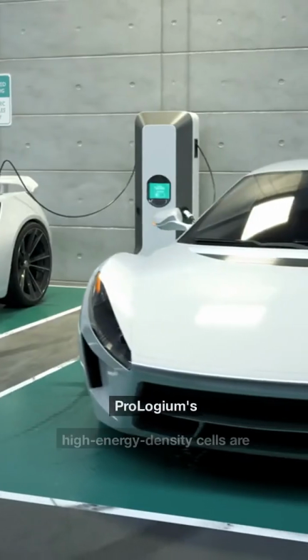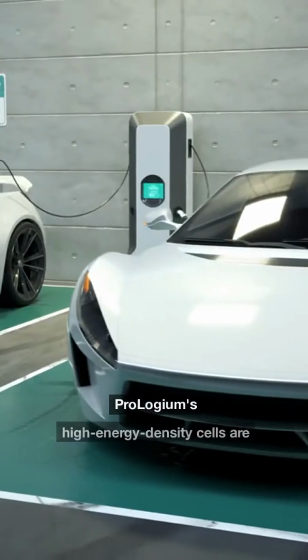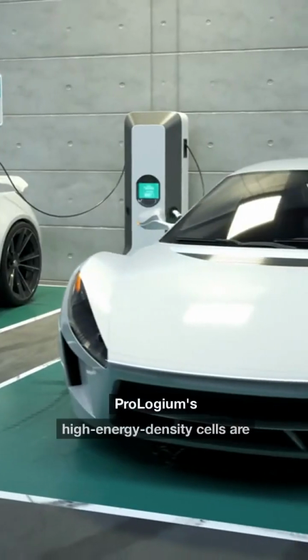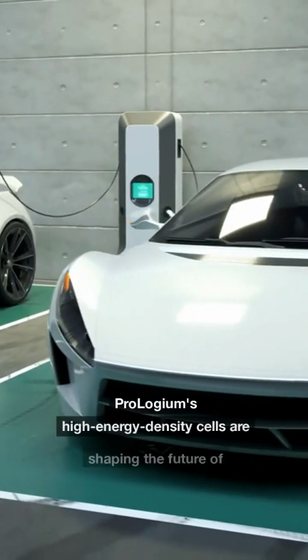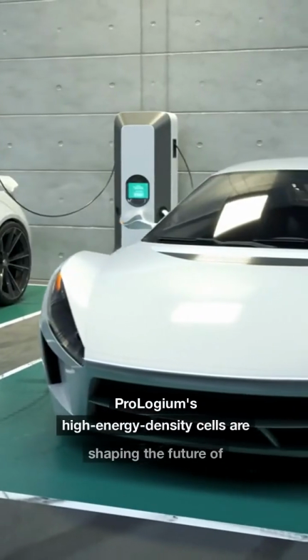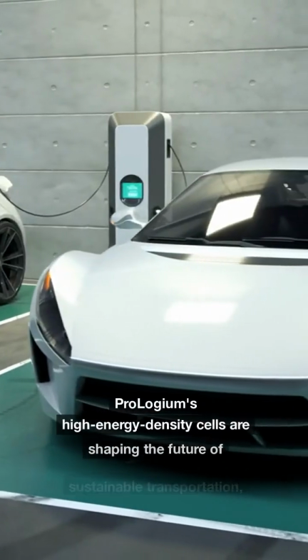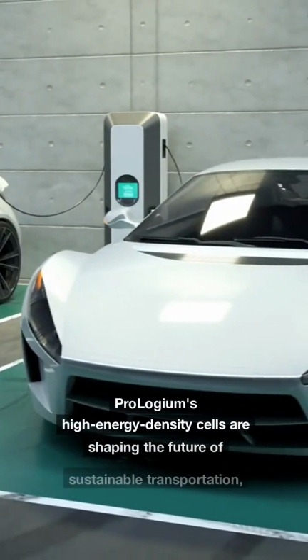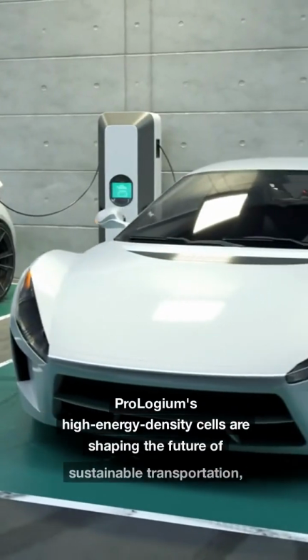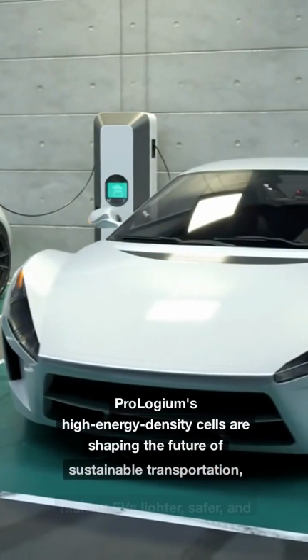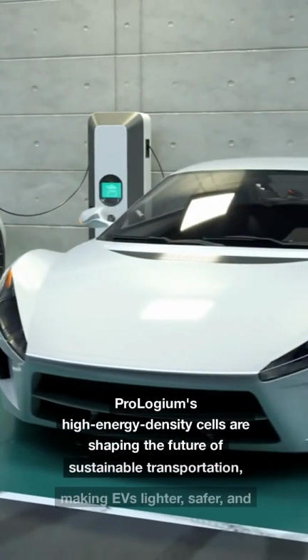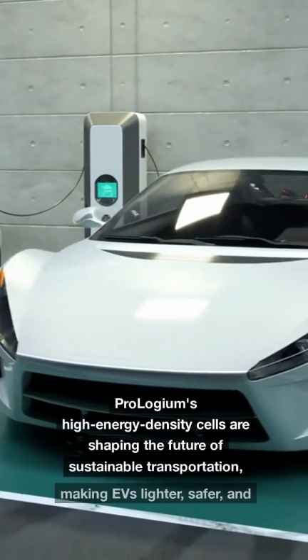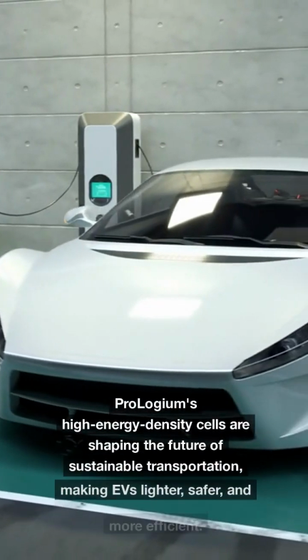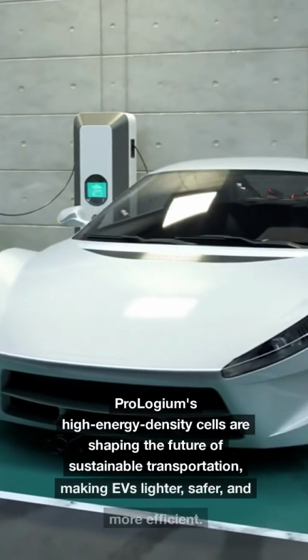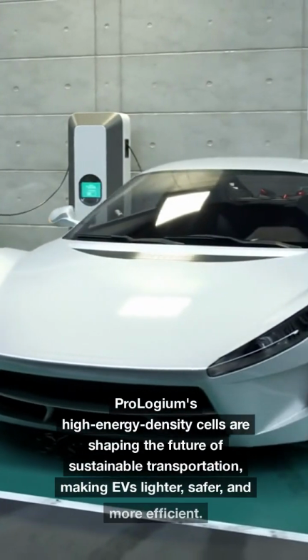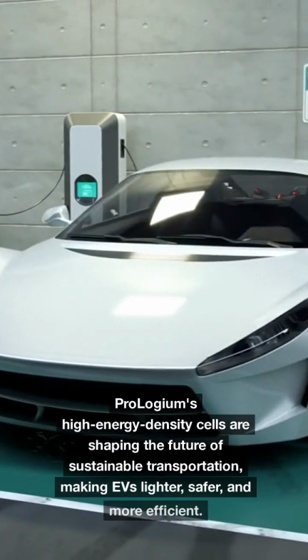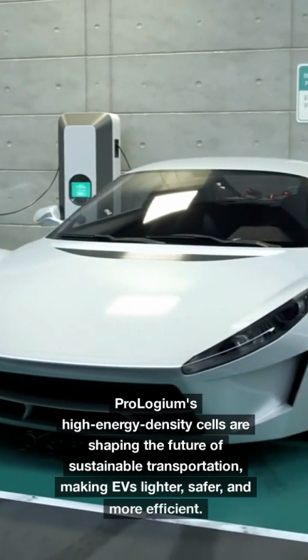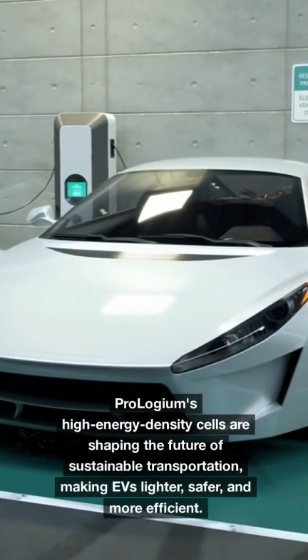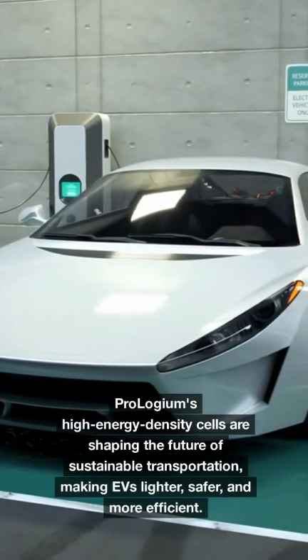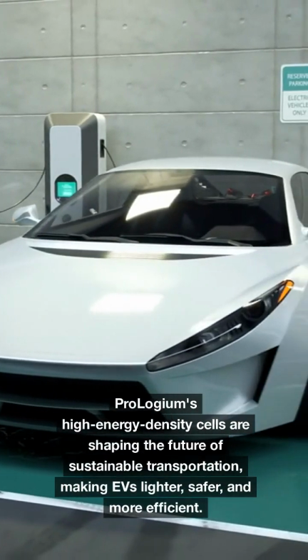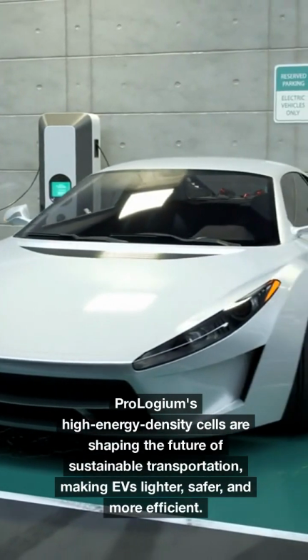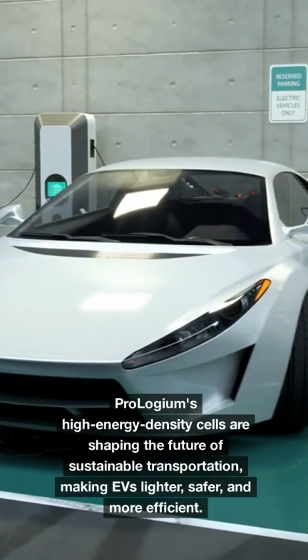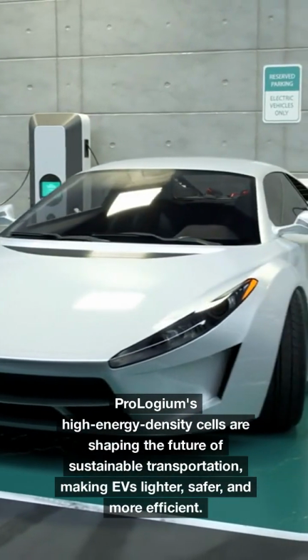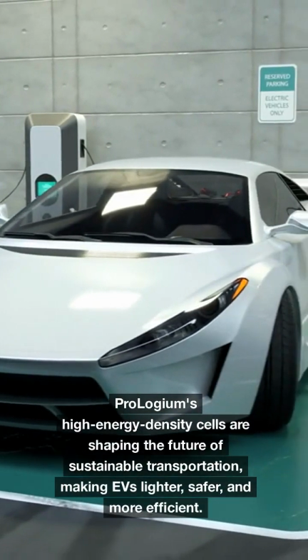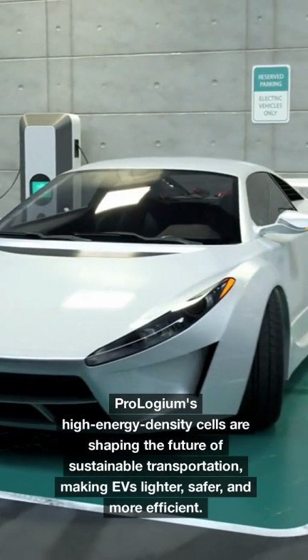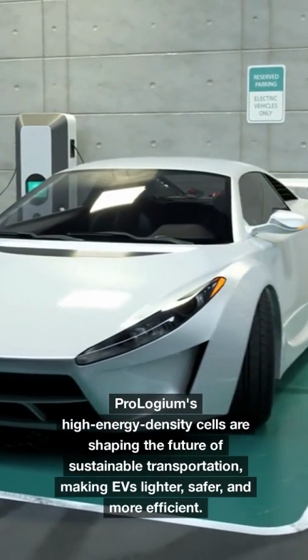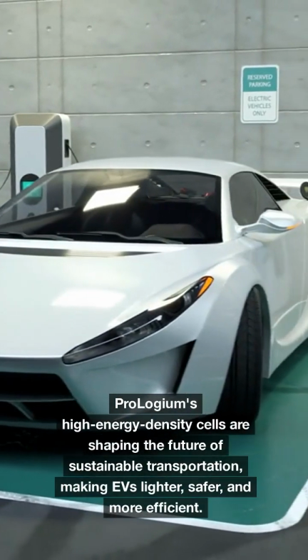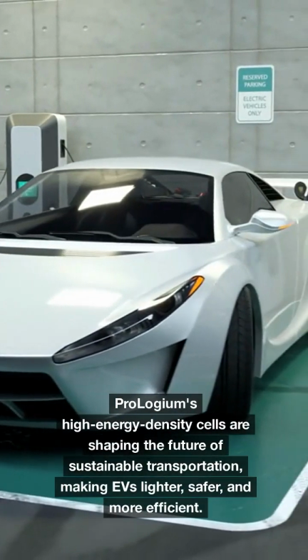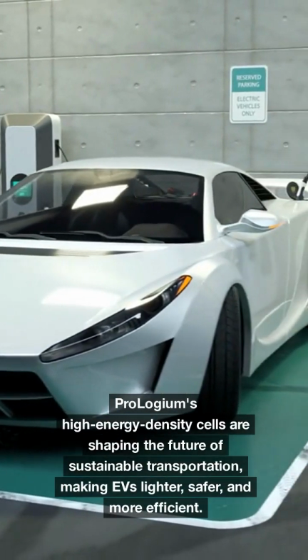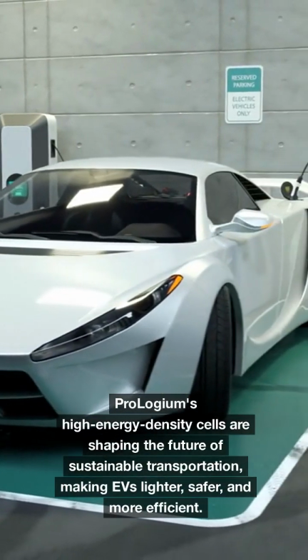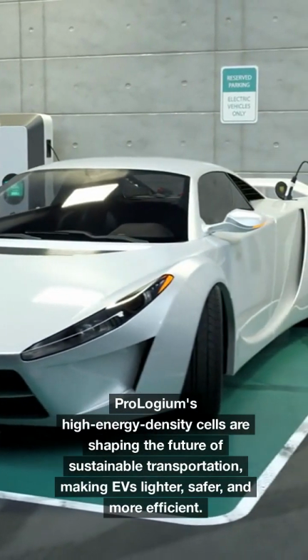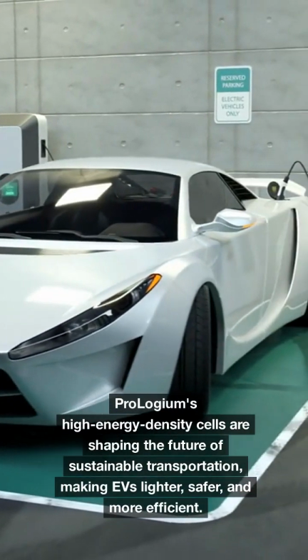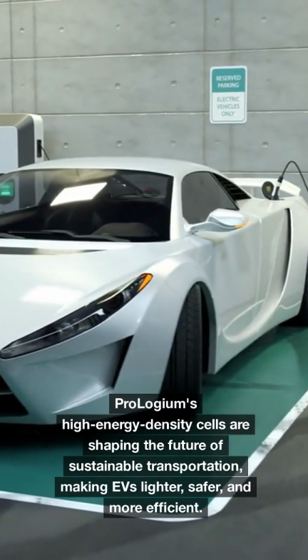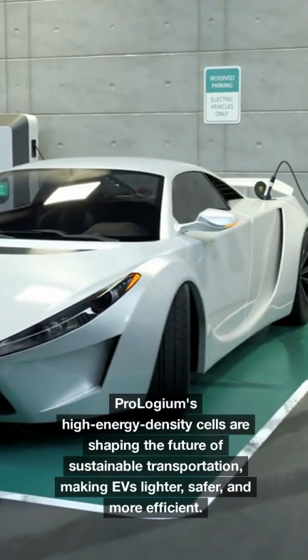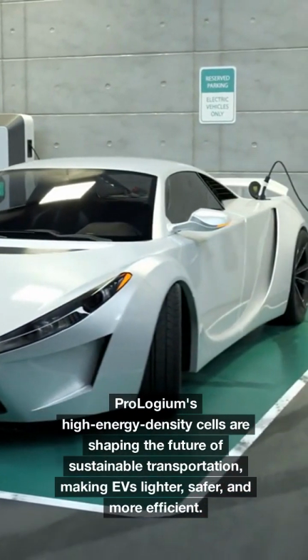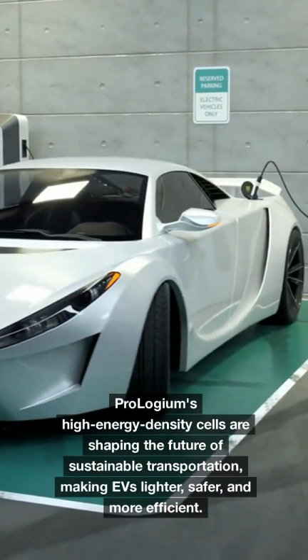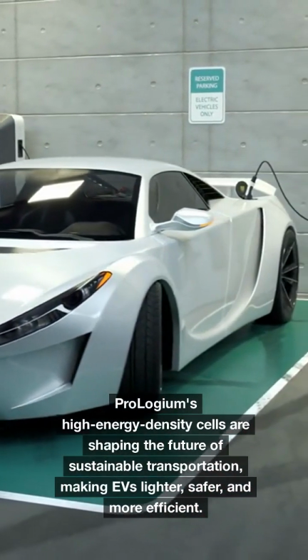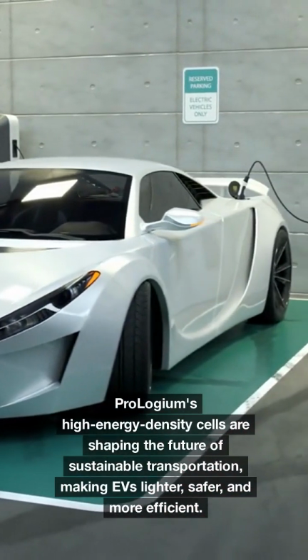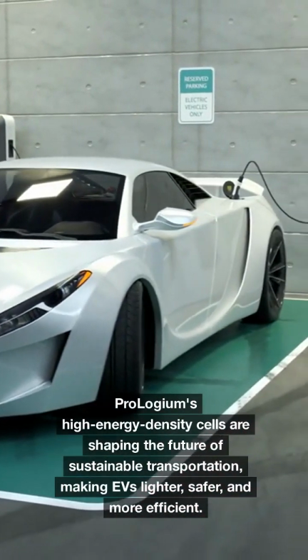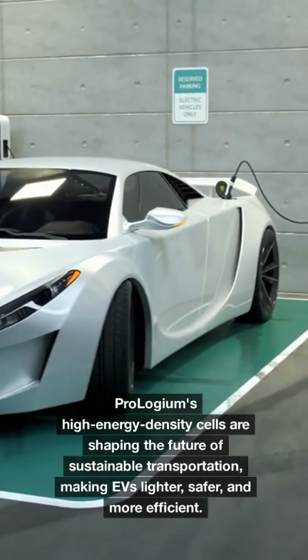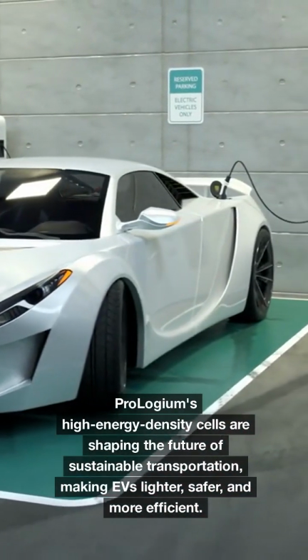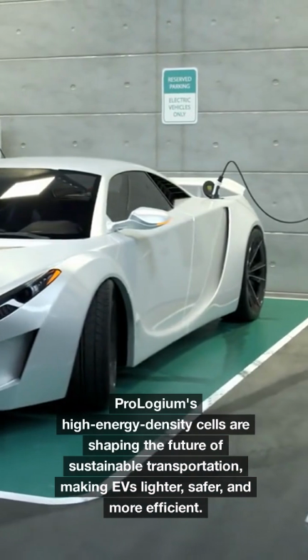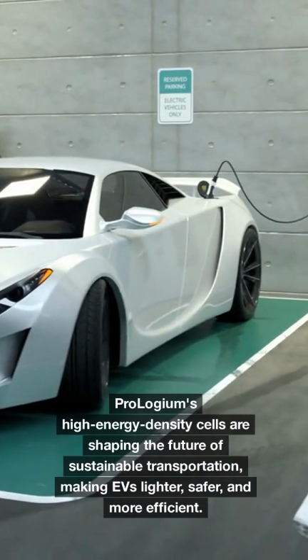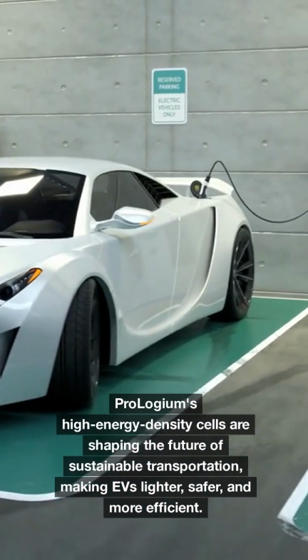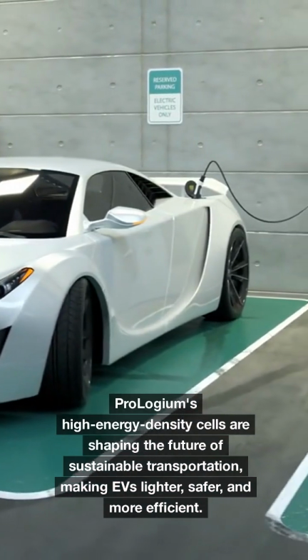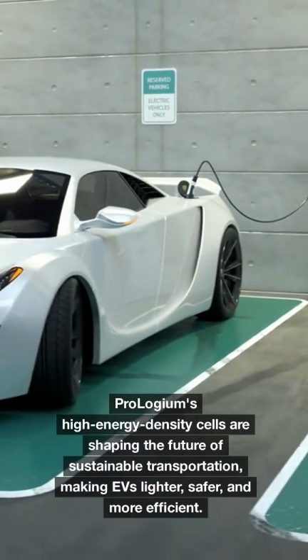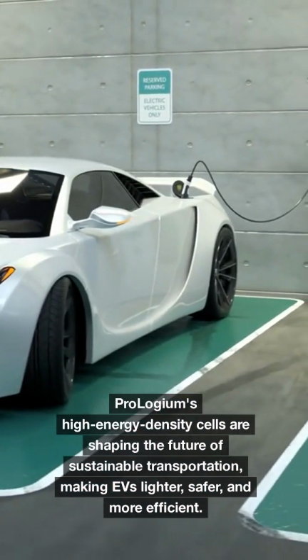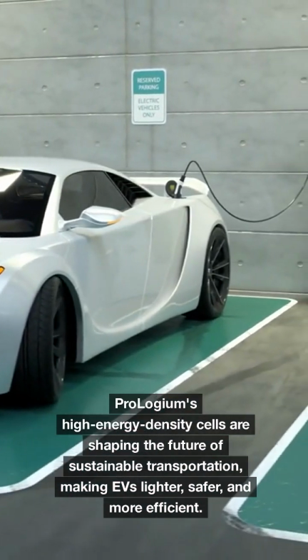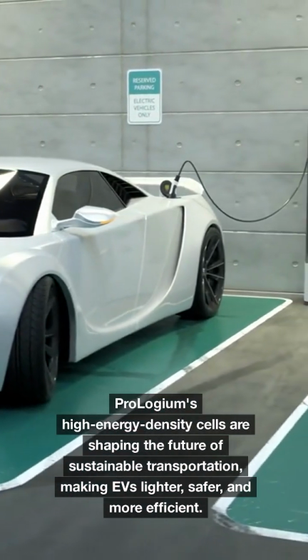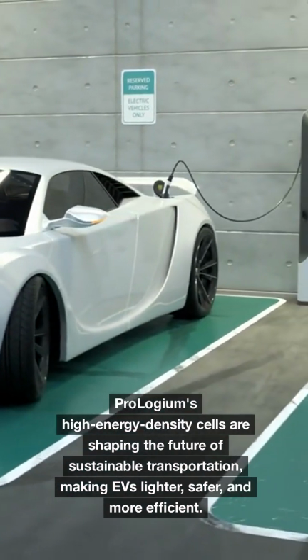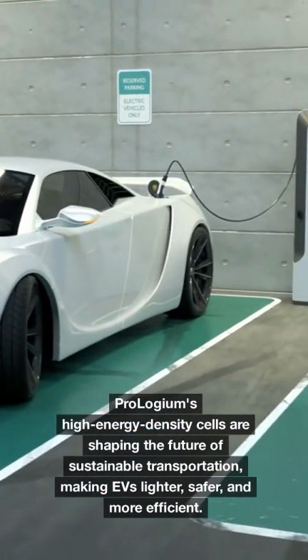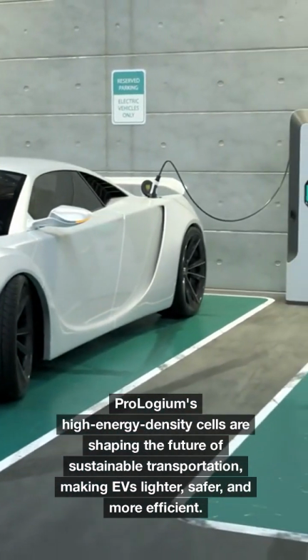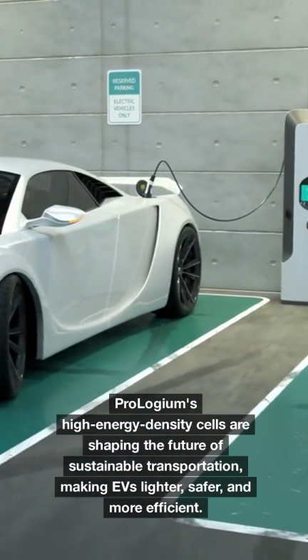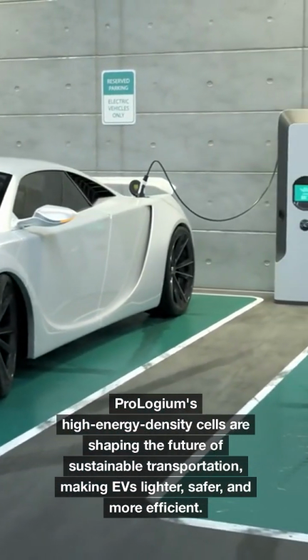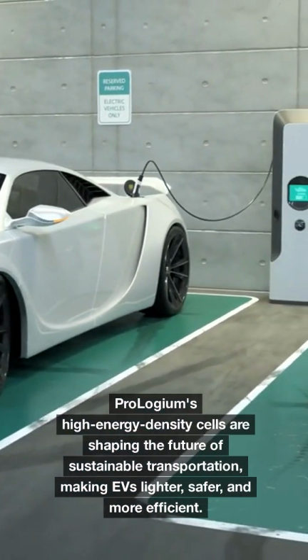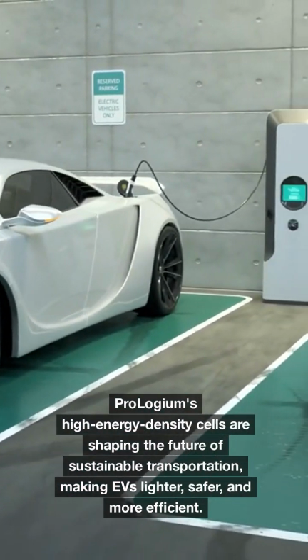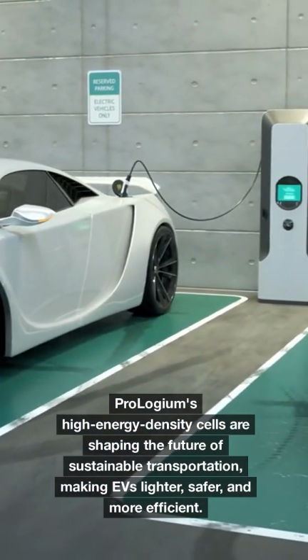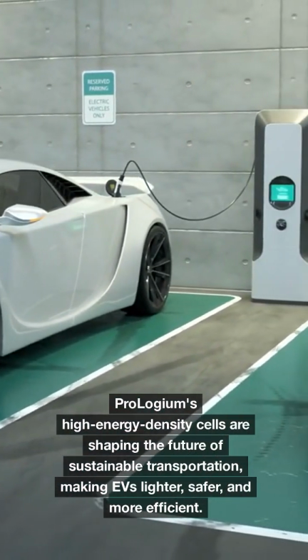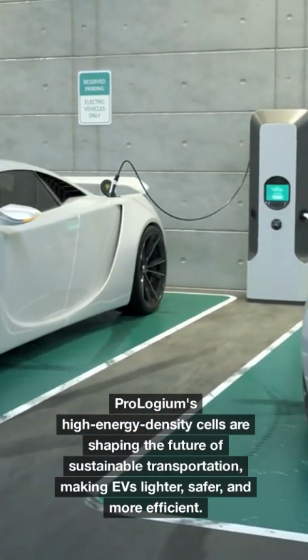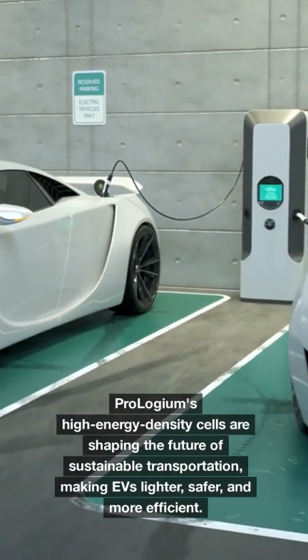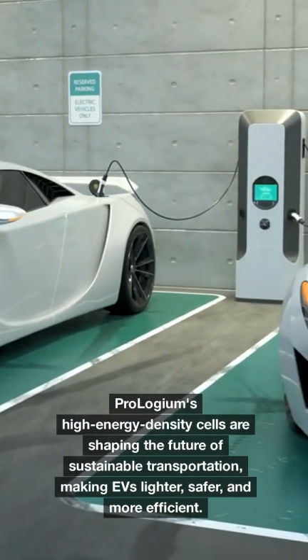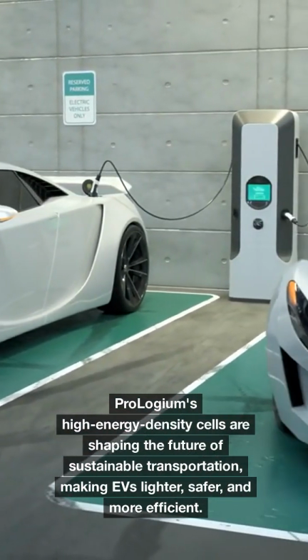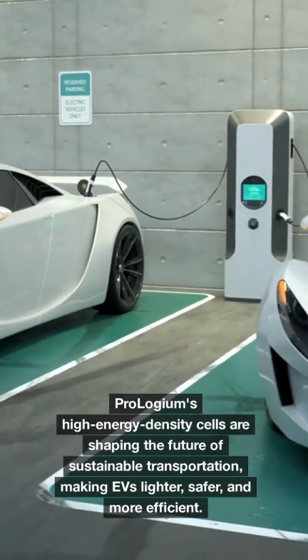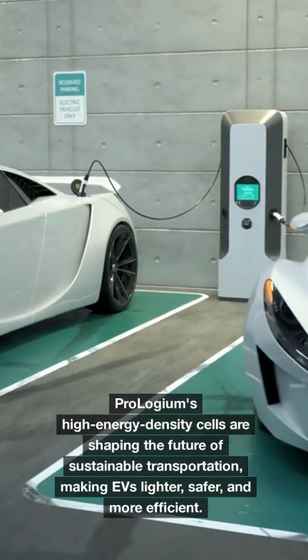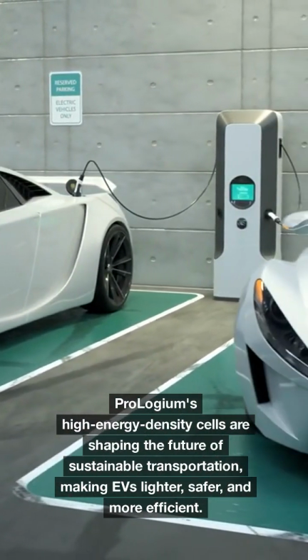Prologium's high-energy density cells are shaping the future of sustainable transportation, making EVs lighter, safer, and more efficient.